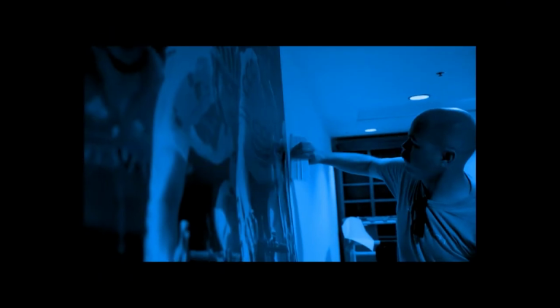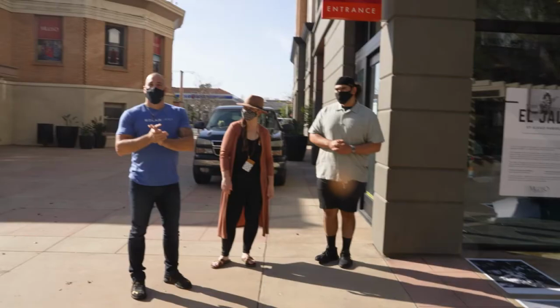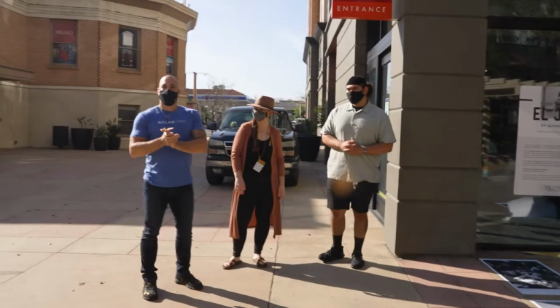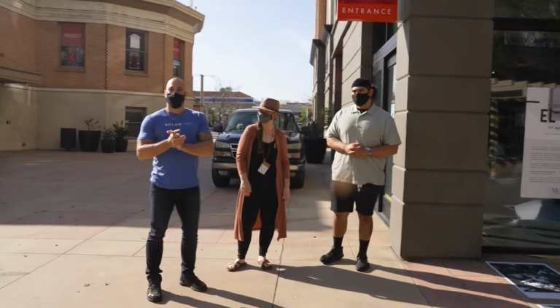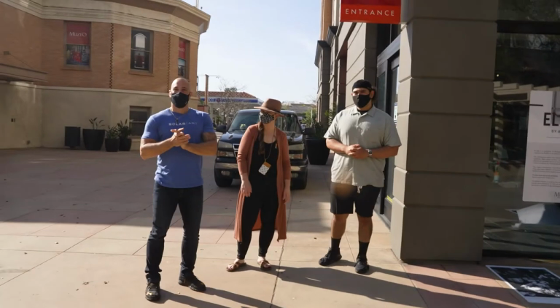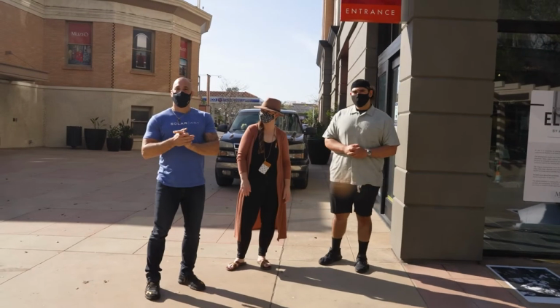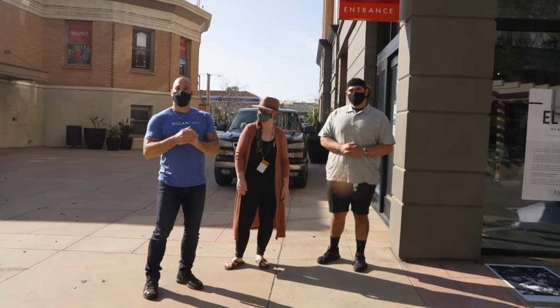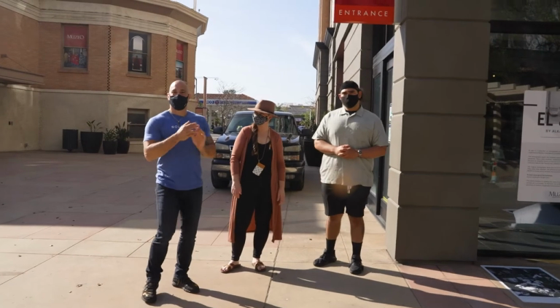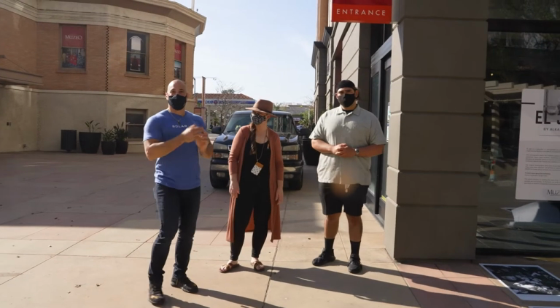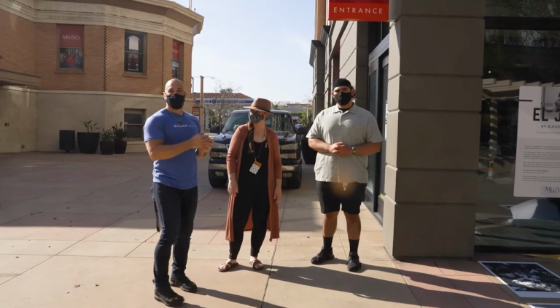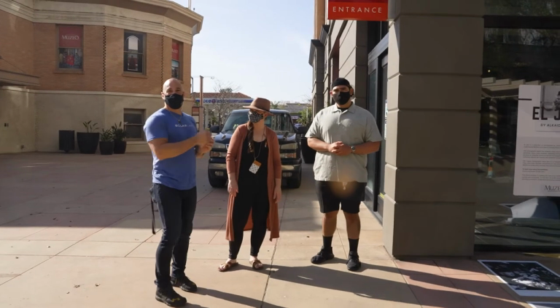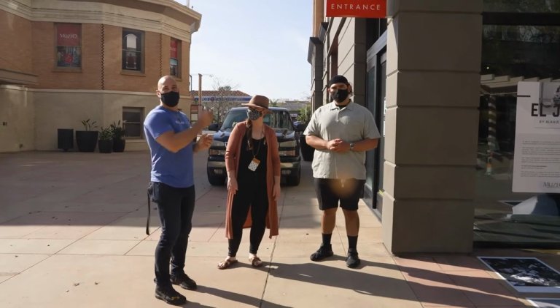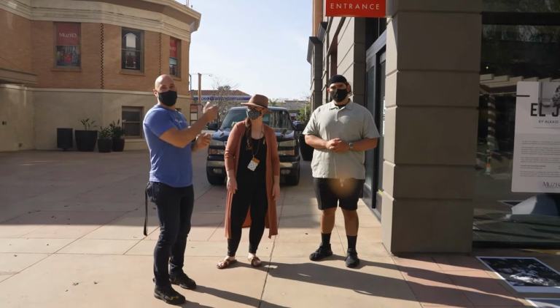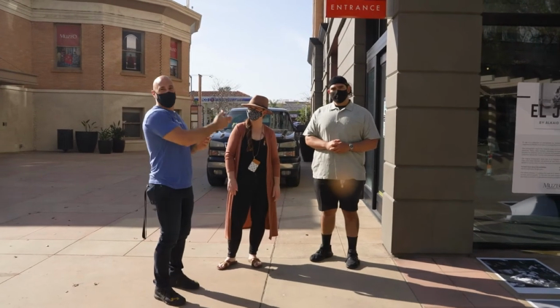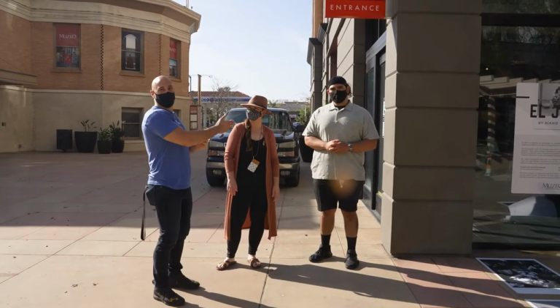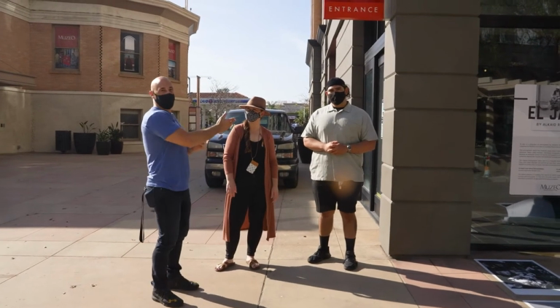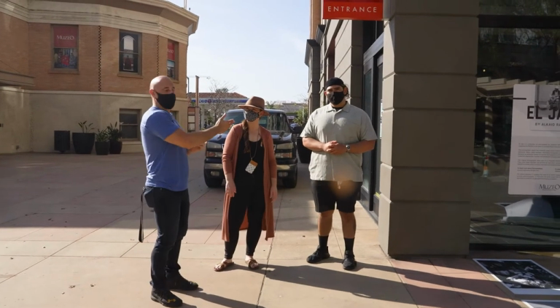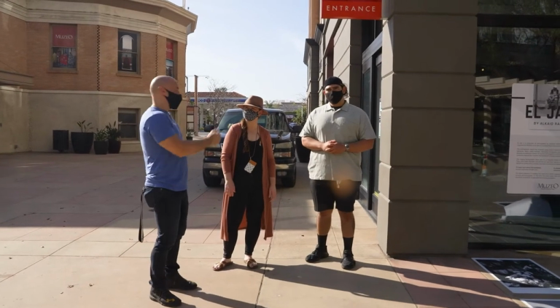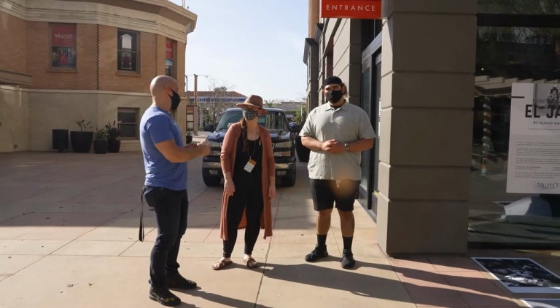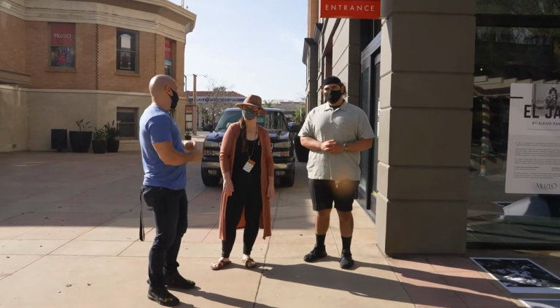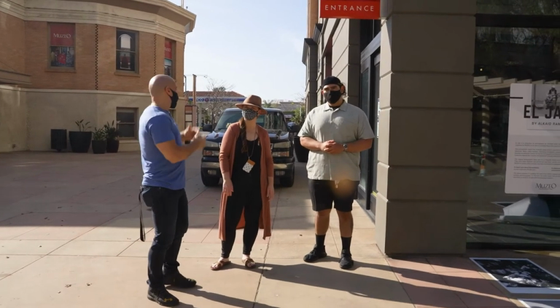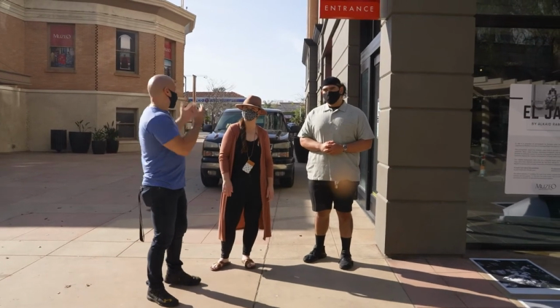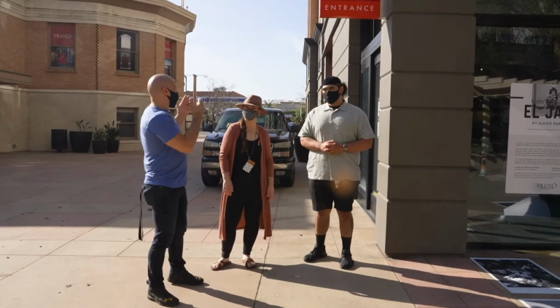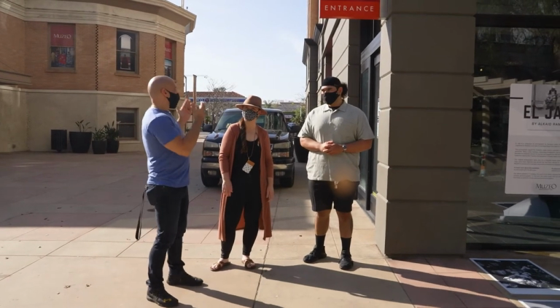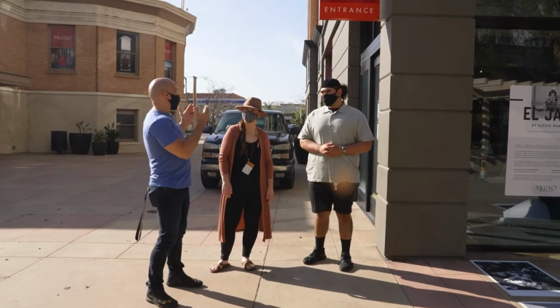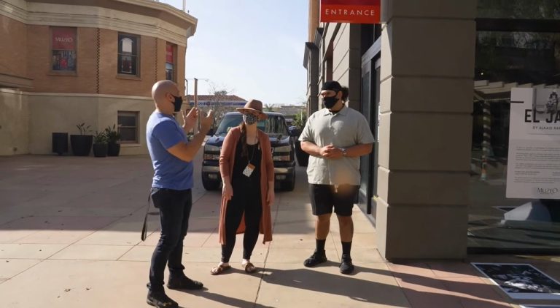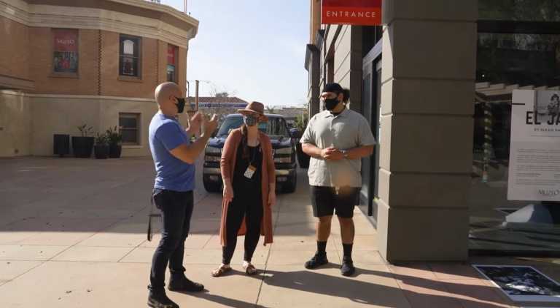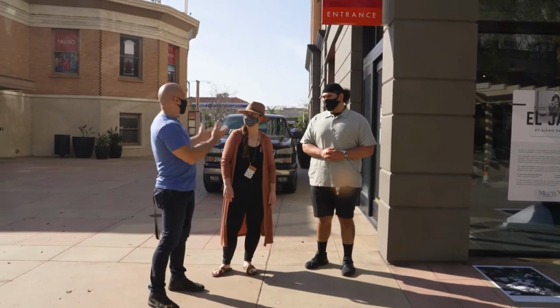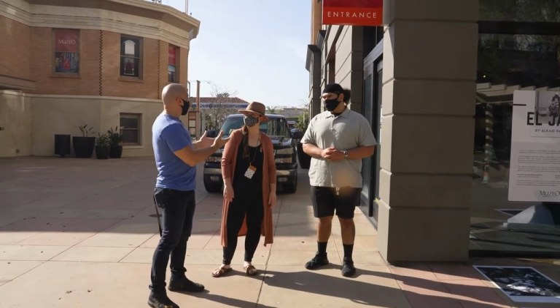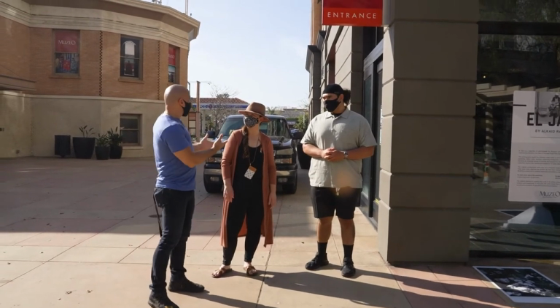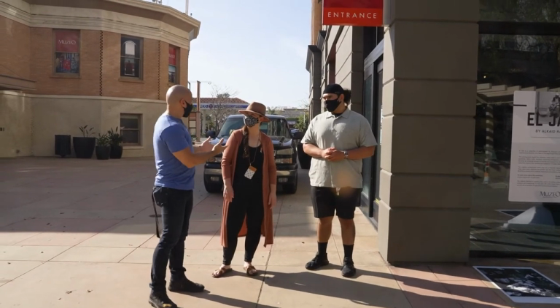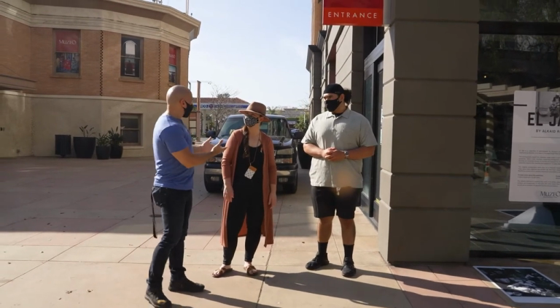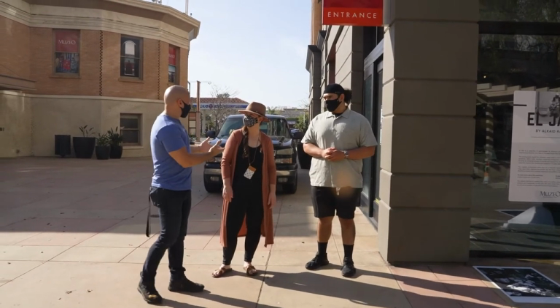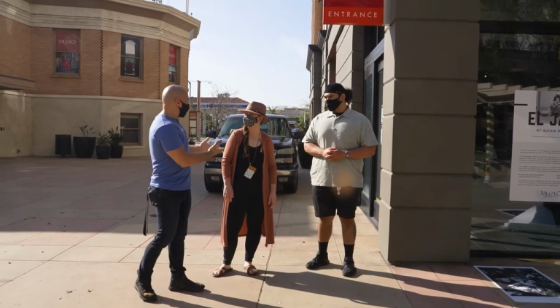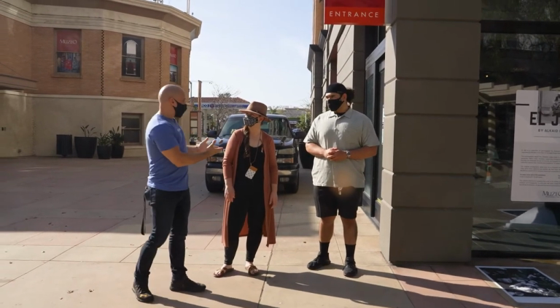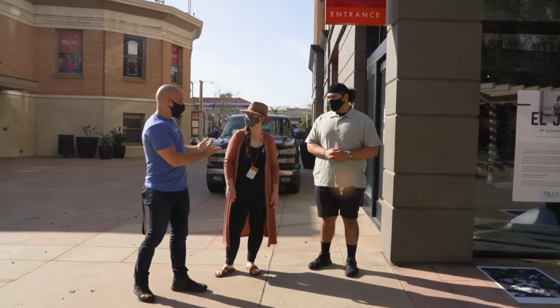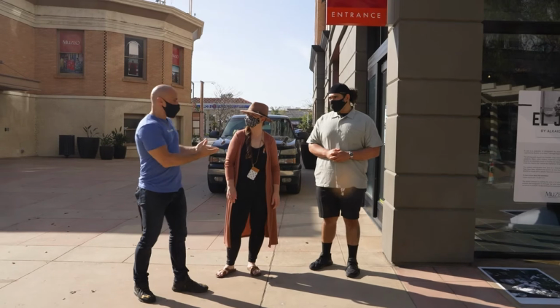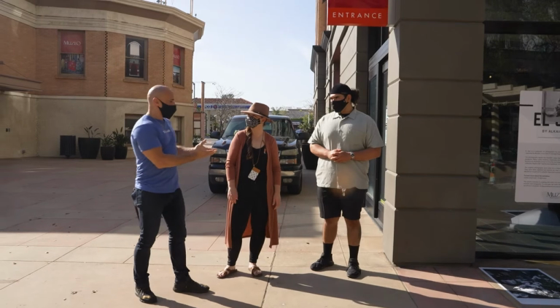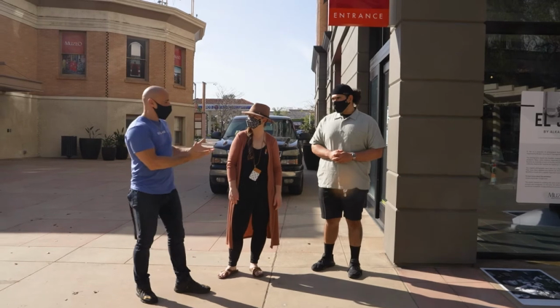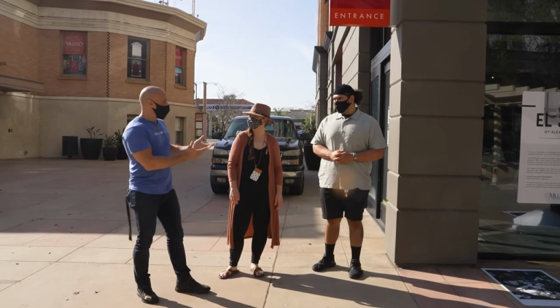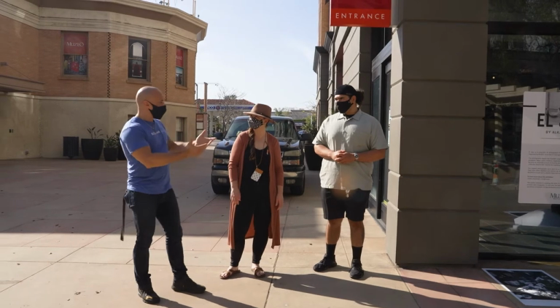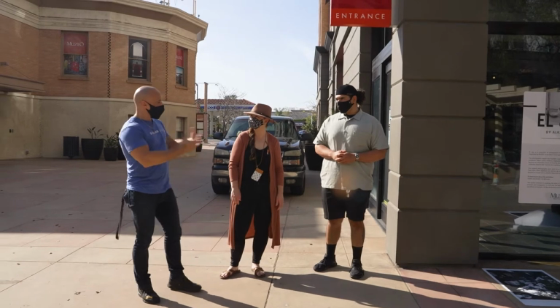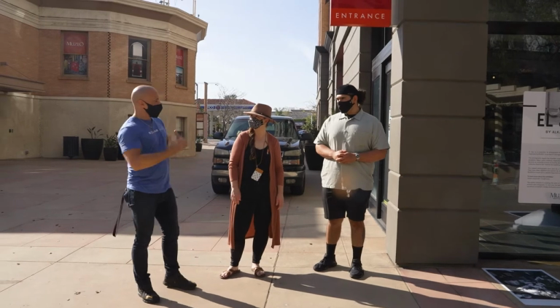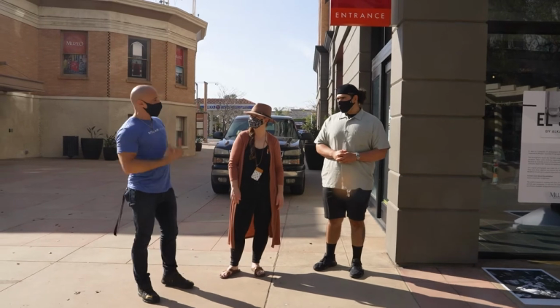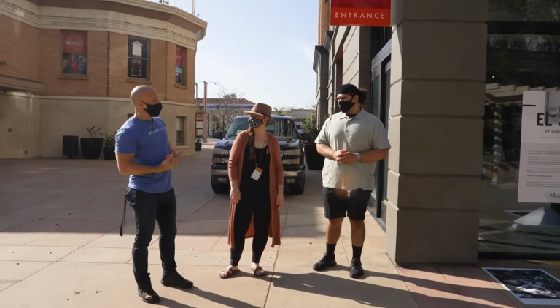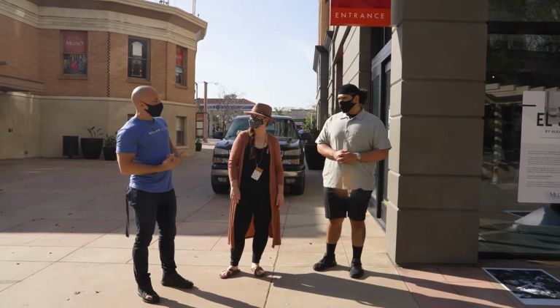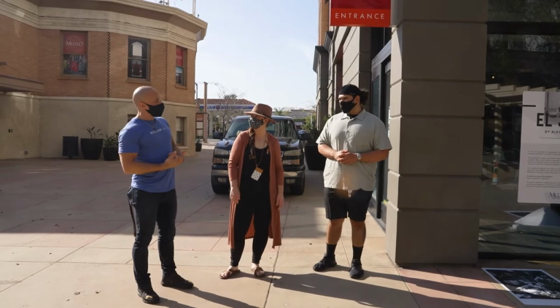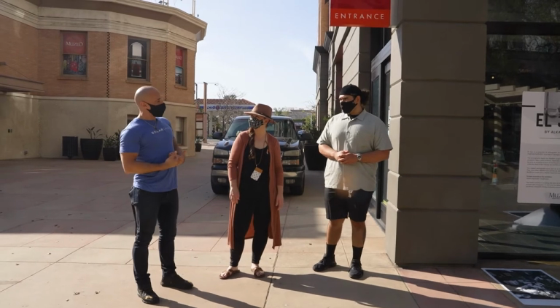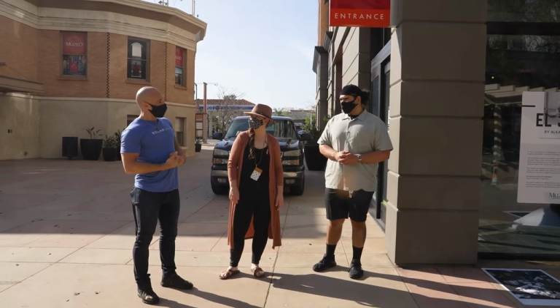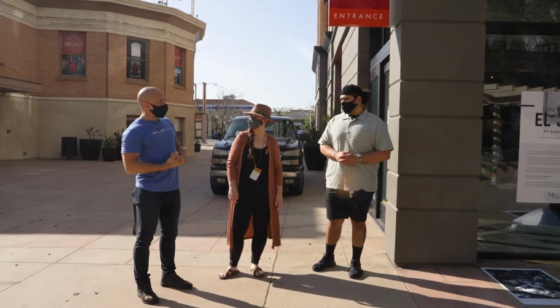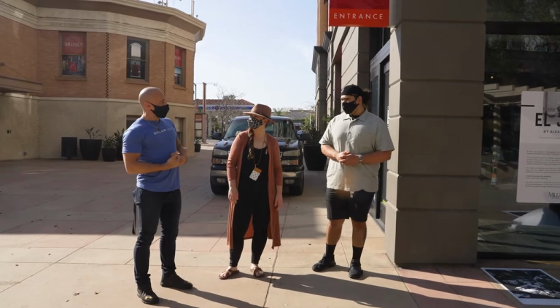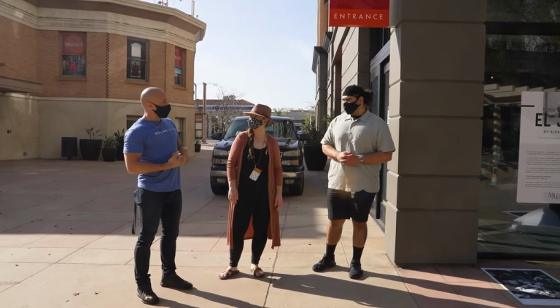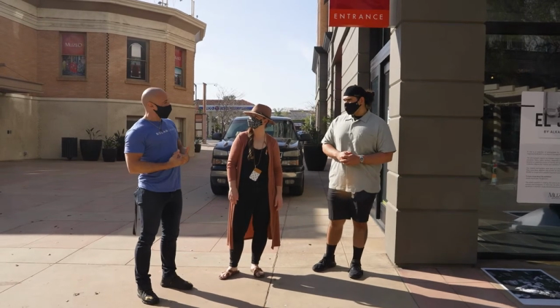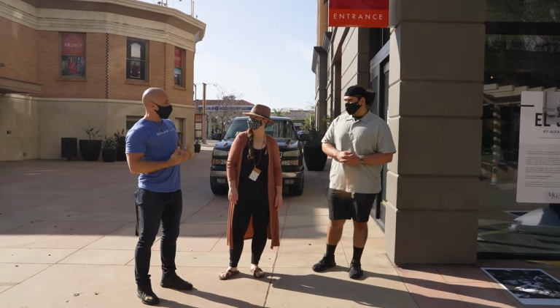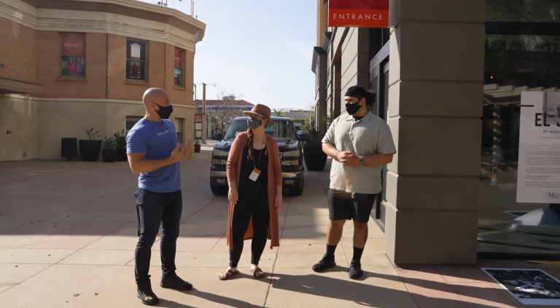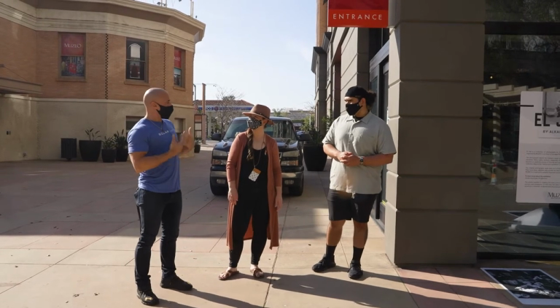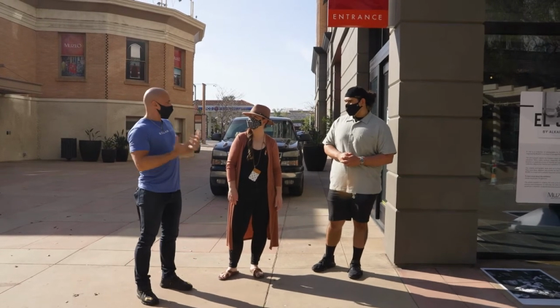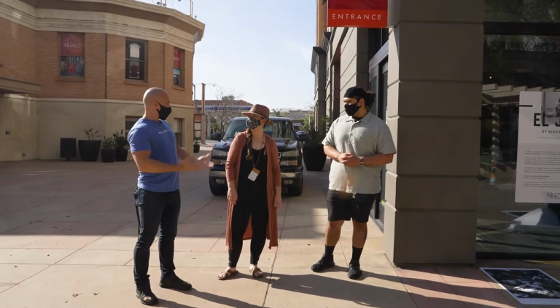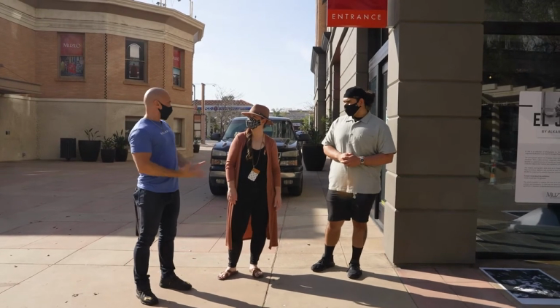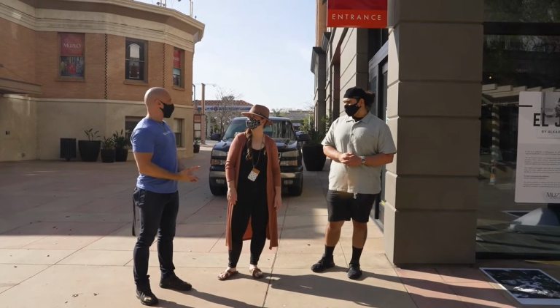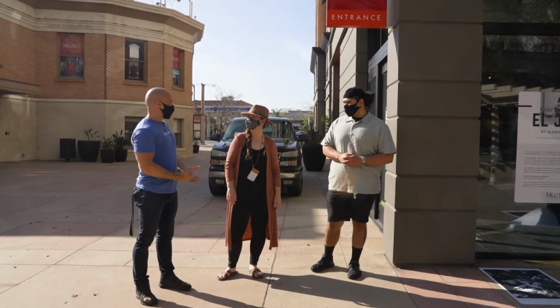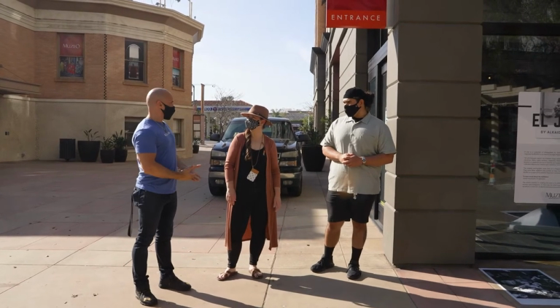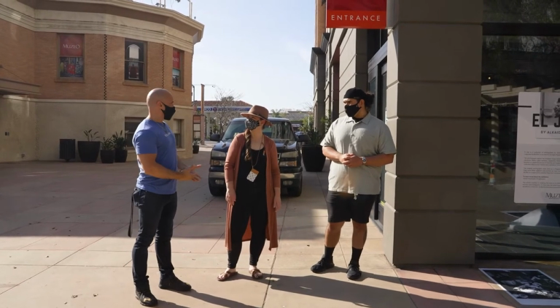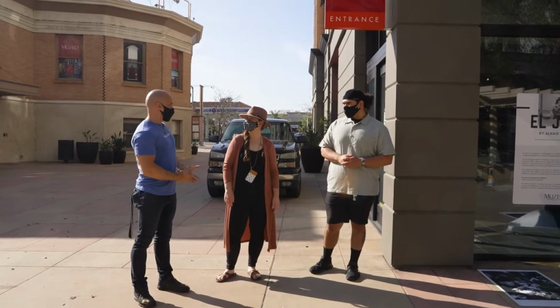Hi, we're here with Katie and Al Qaid. If you can just explain to us real quick why you came to Solar Art and what you were looking for.